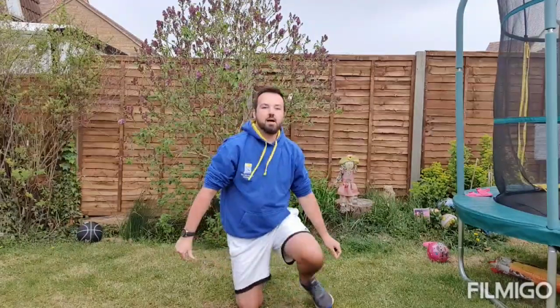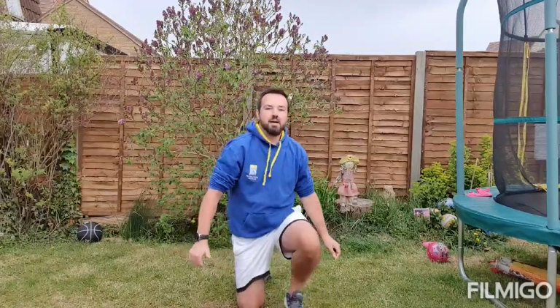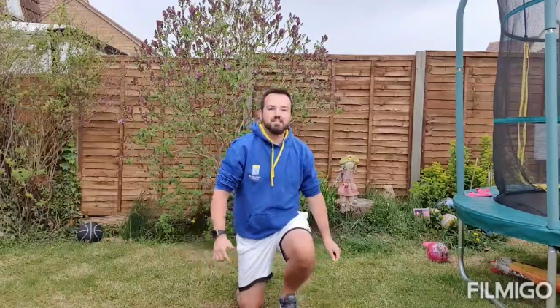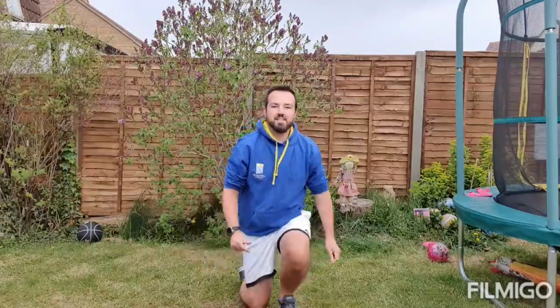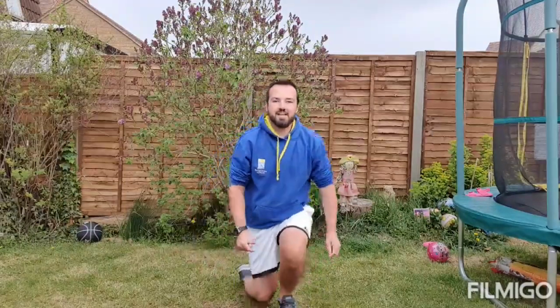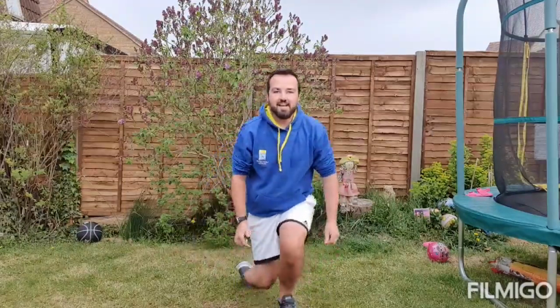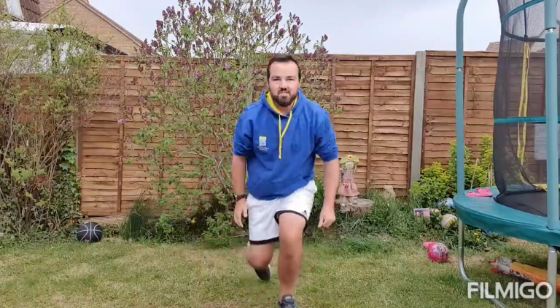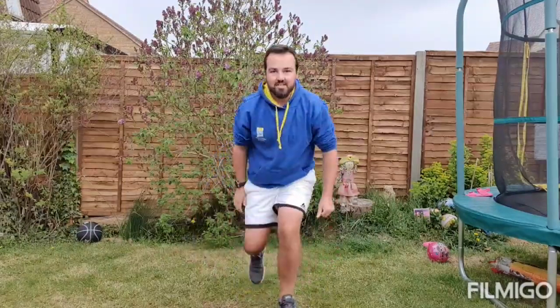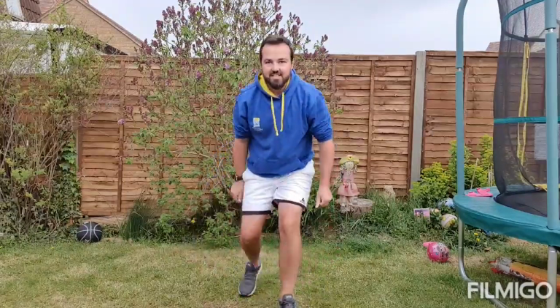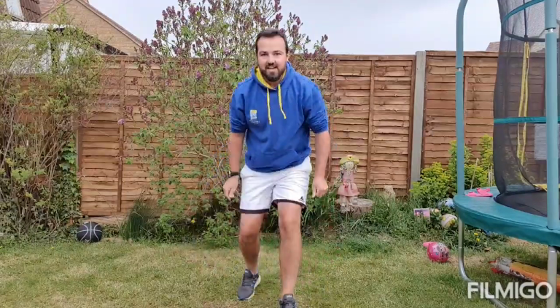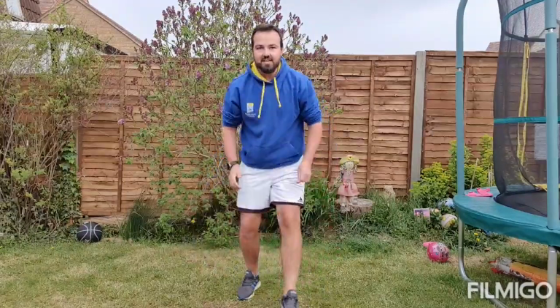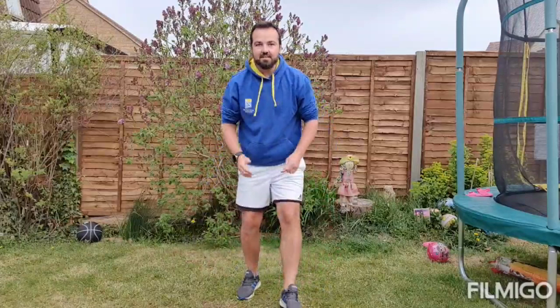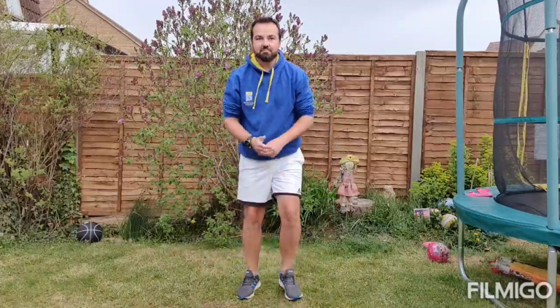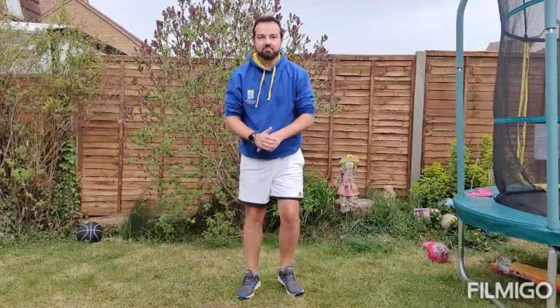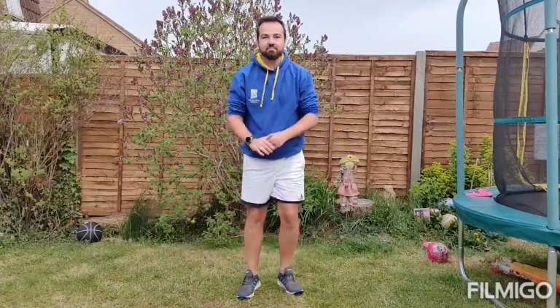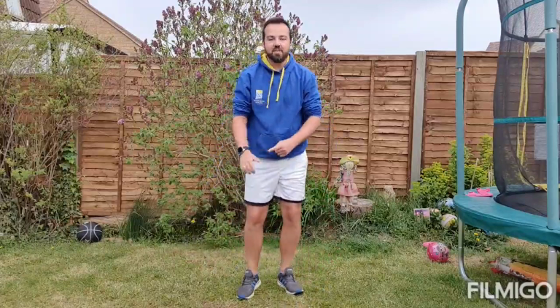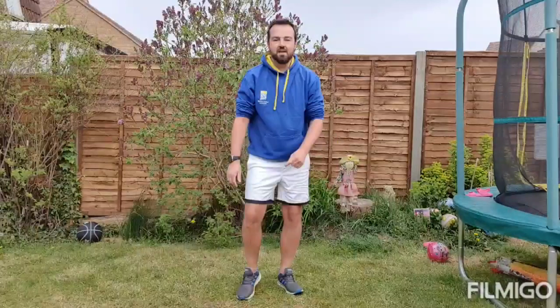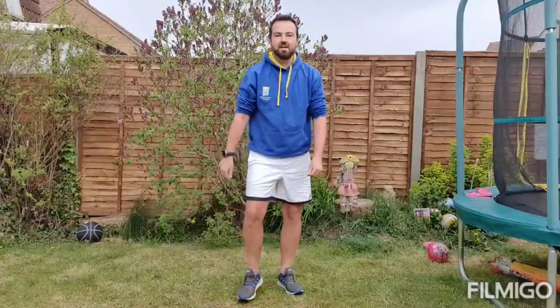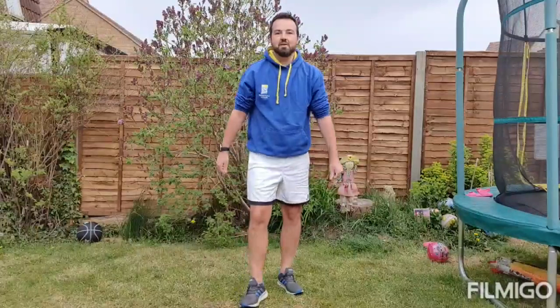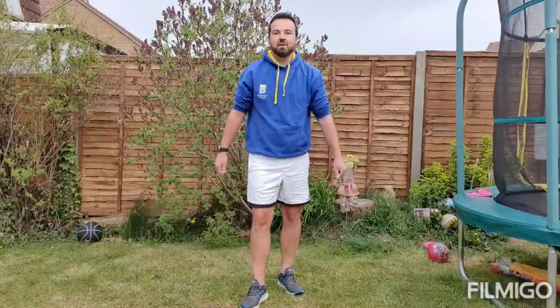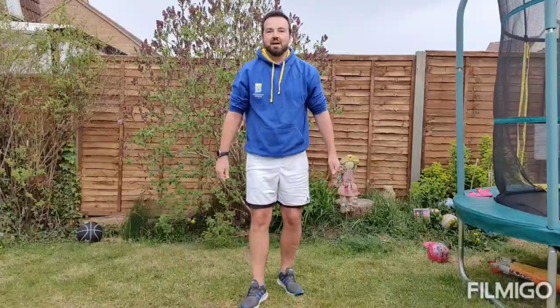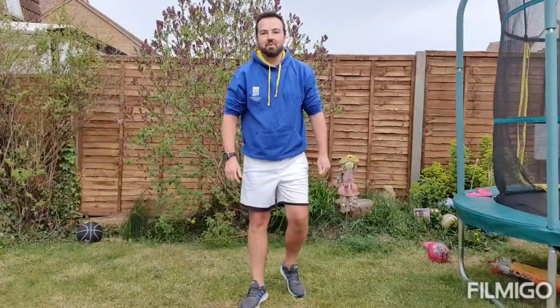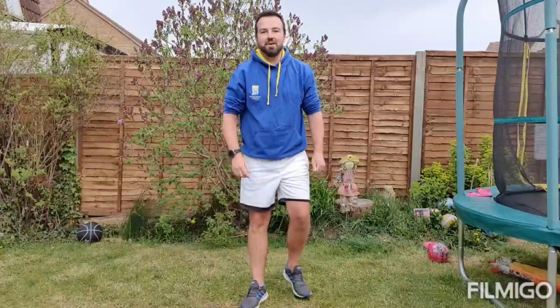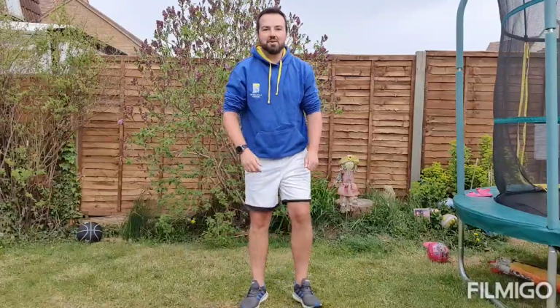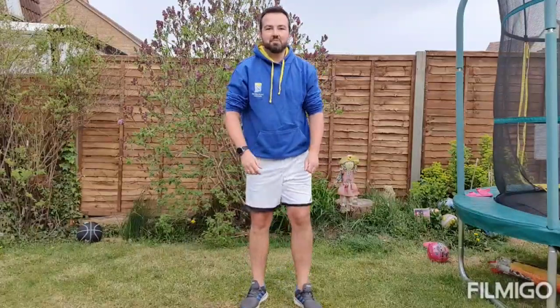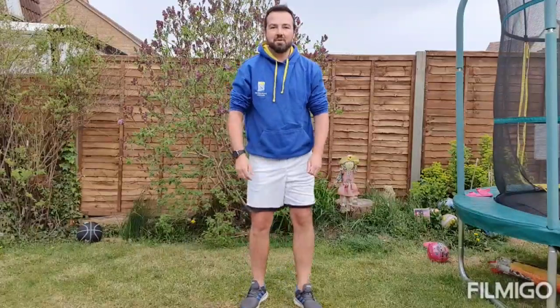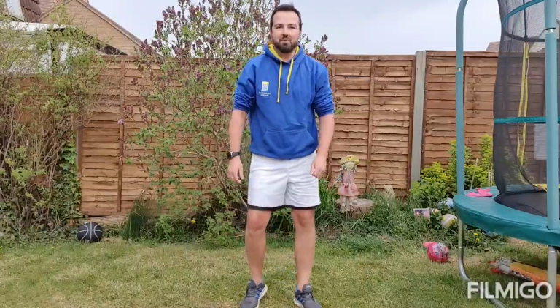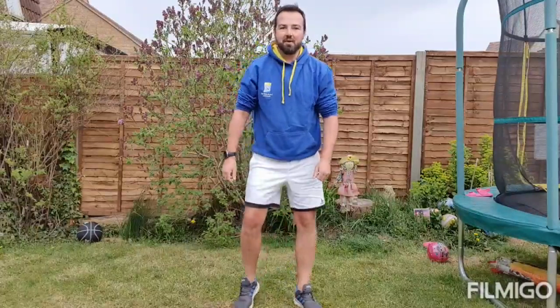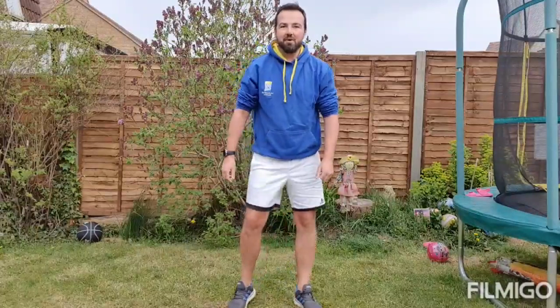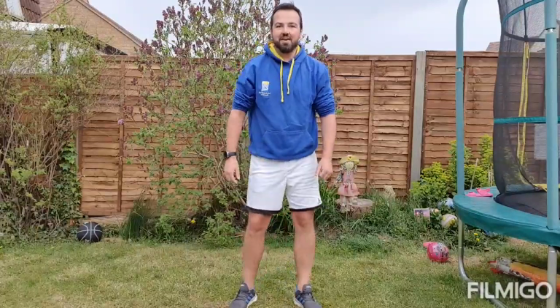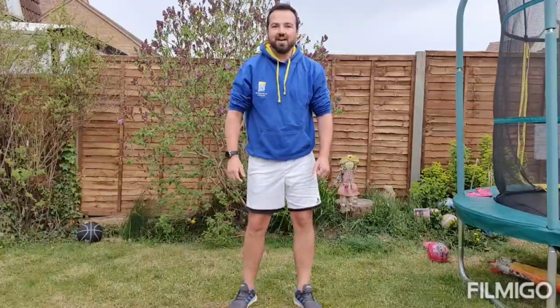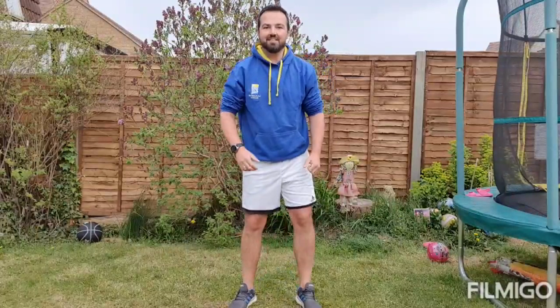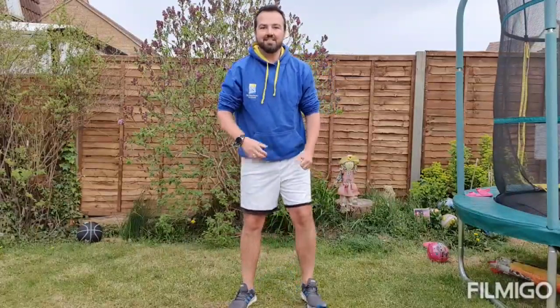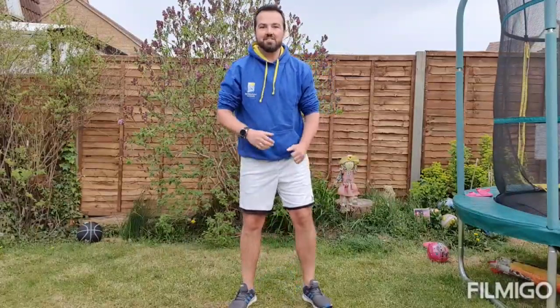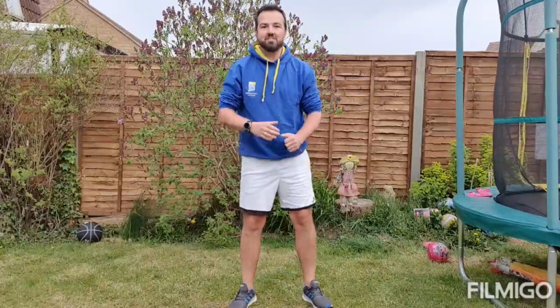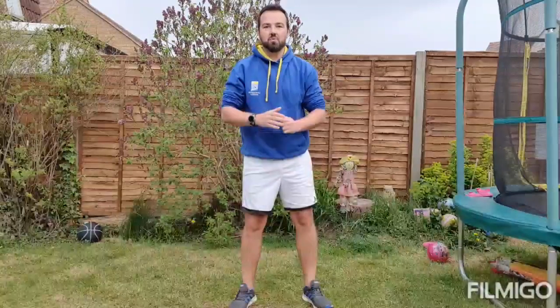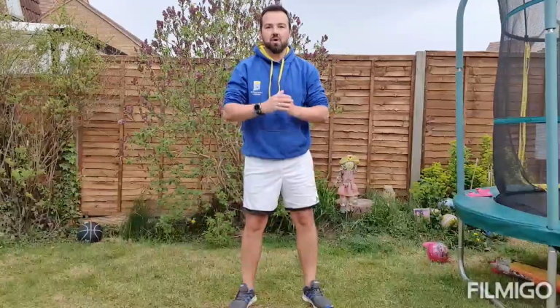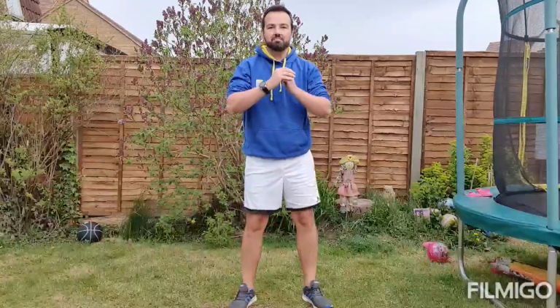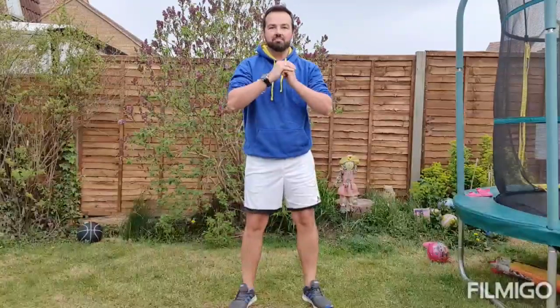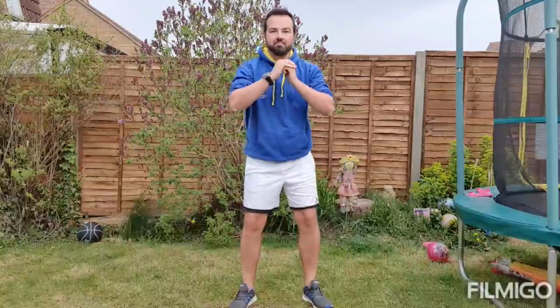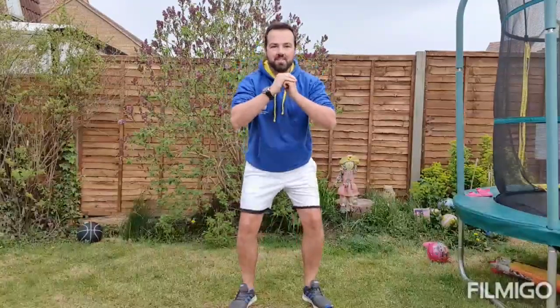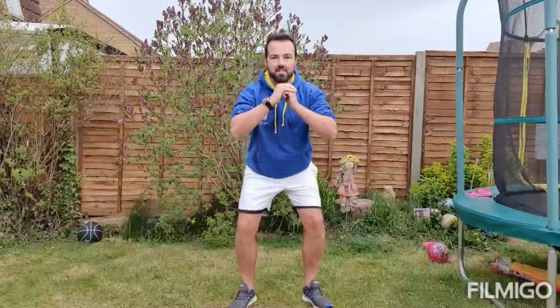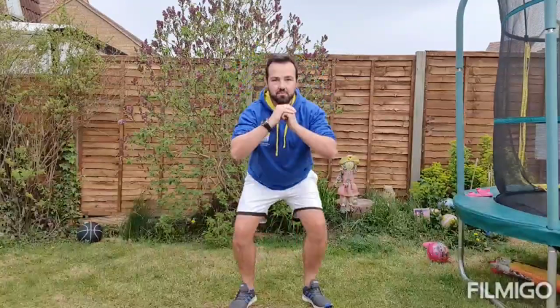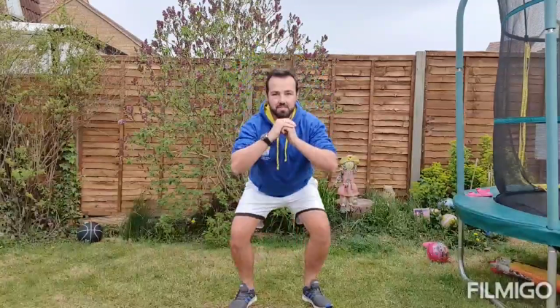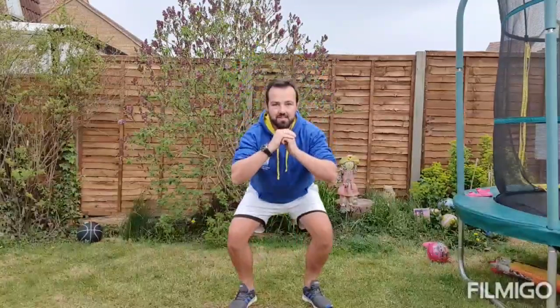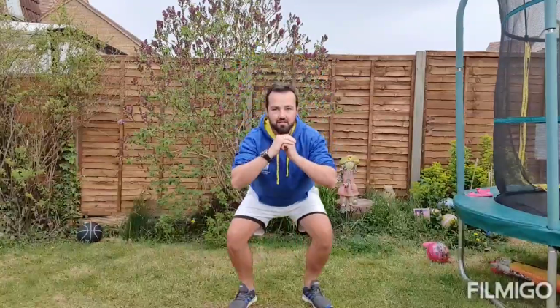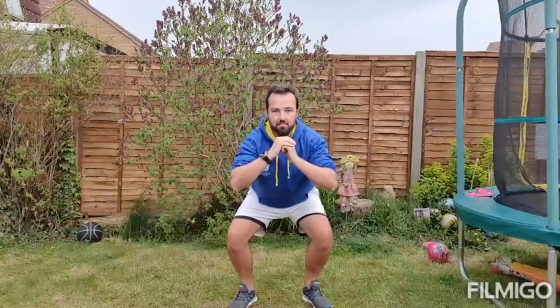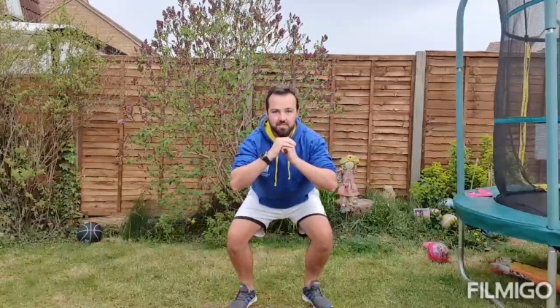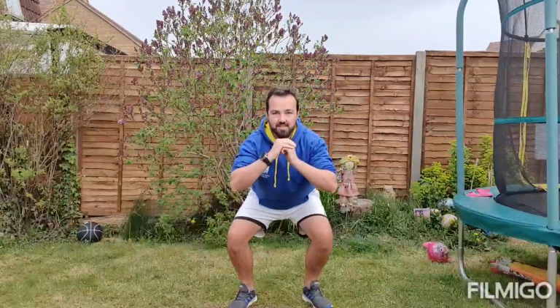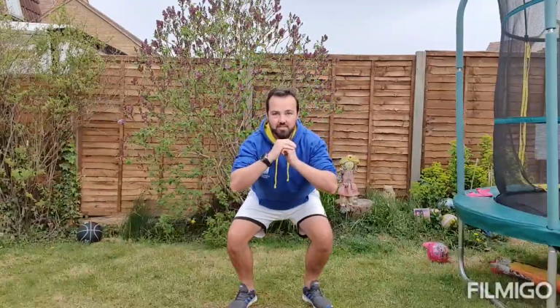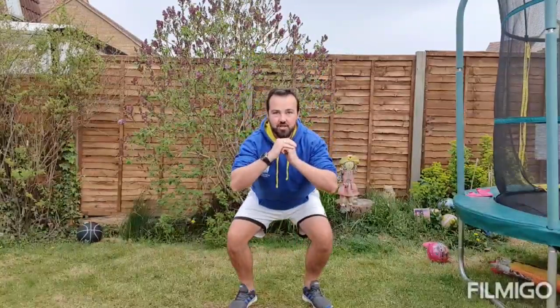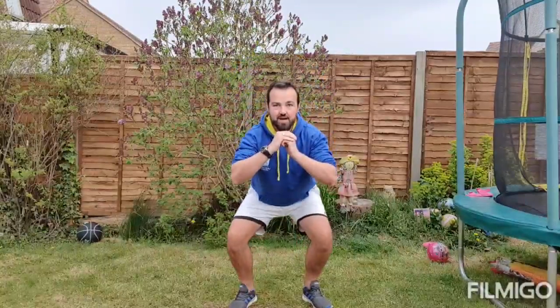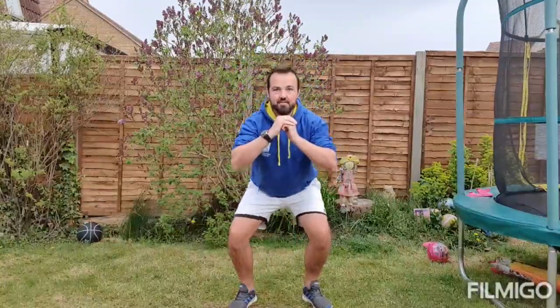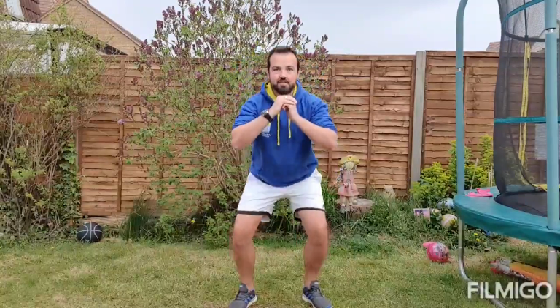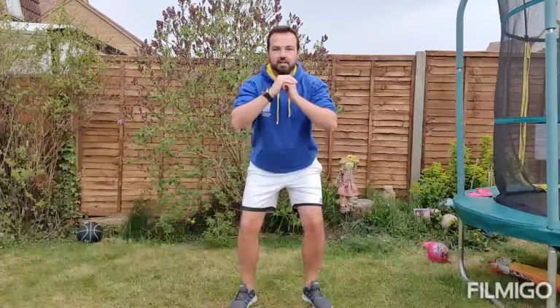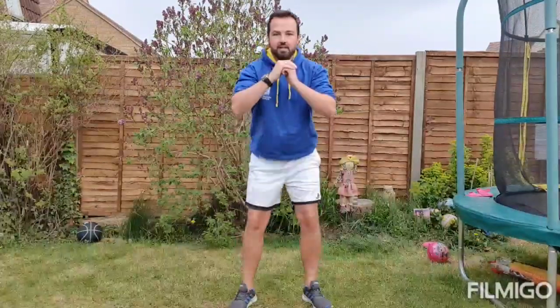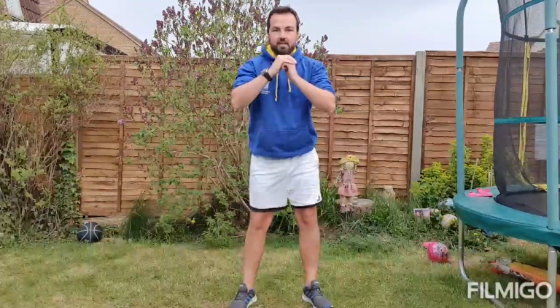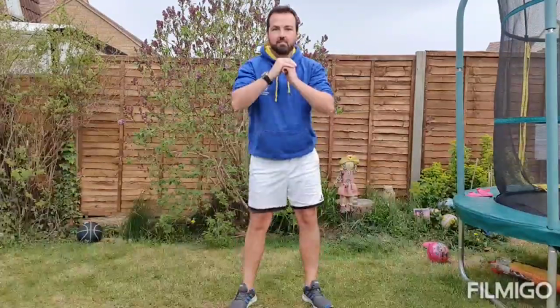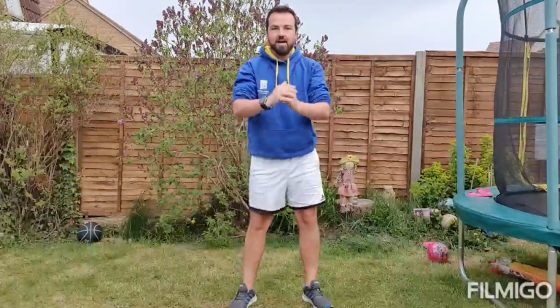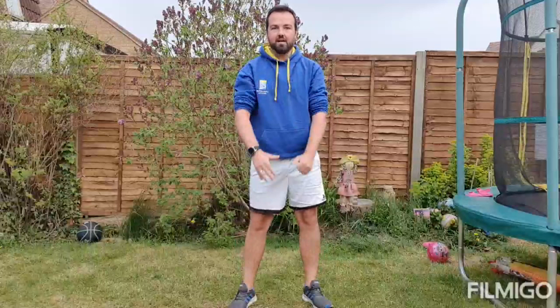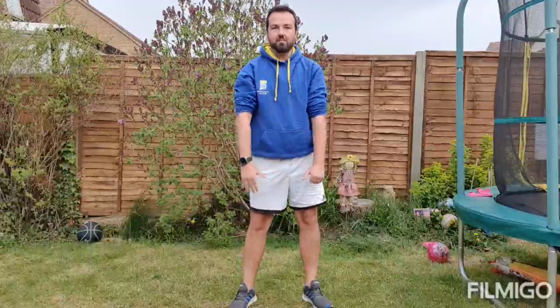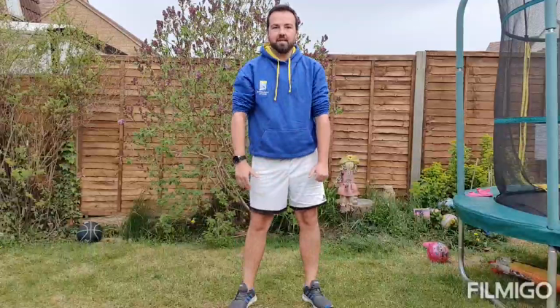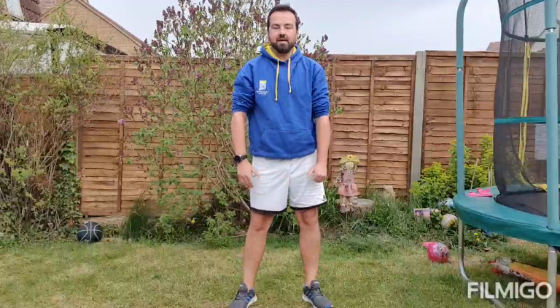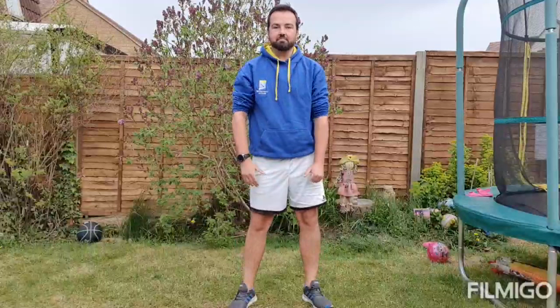Our second exercise today — we know this one quite well — is a squat. We're sitting on a pretend chair and then back up again.